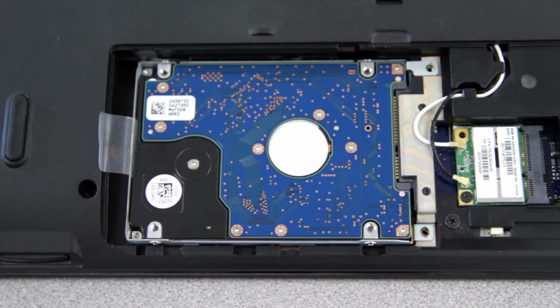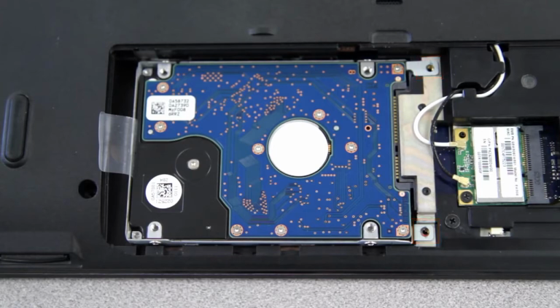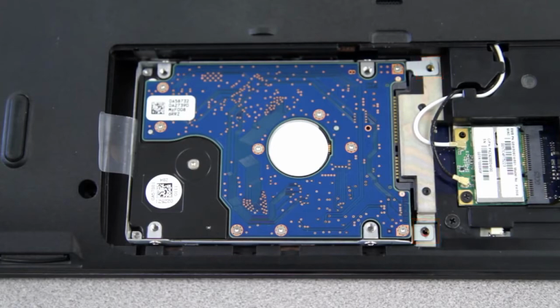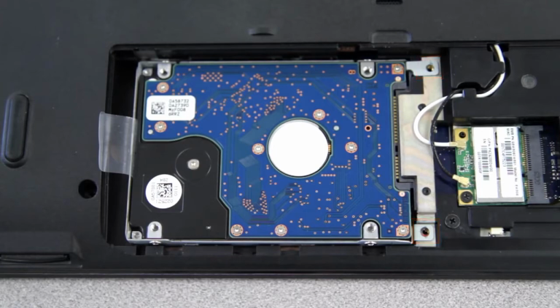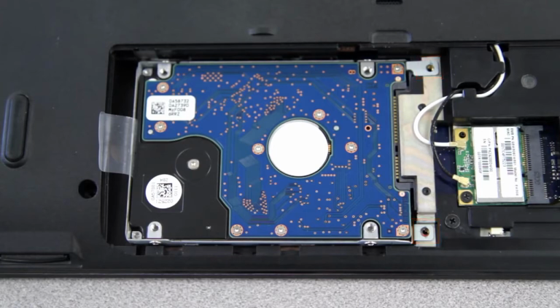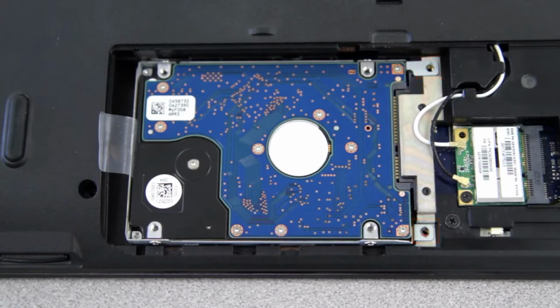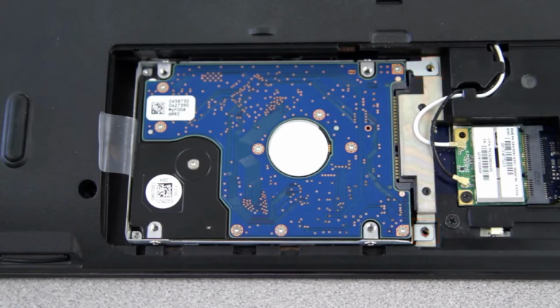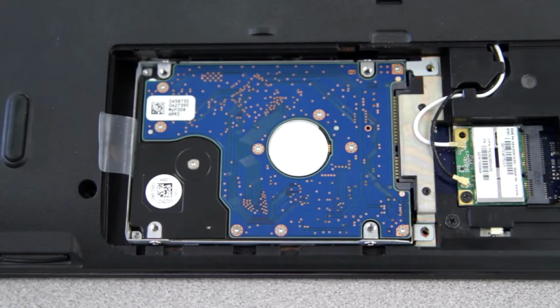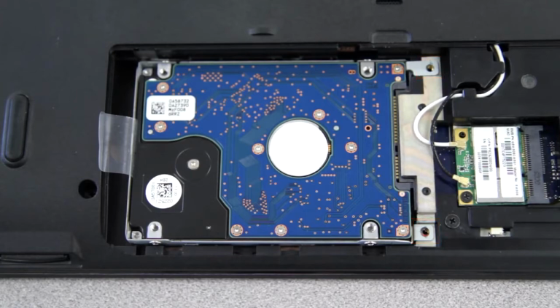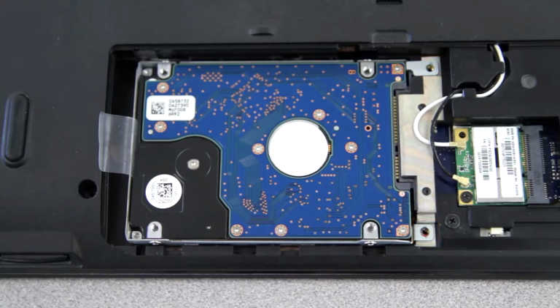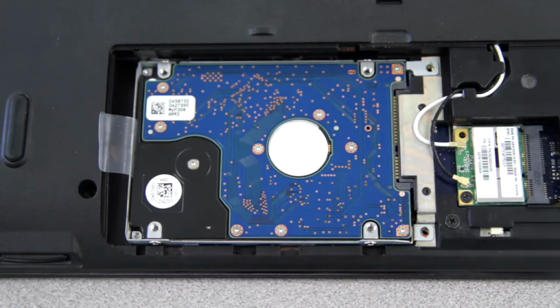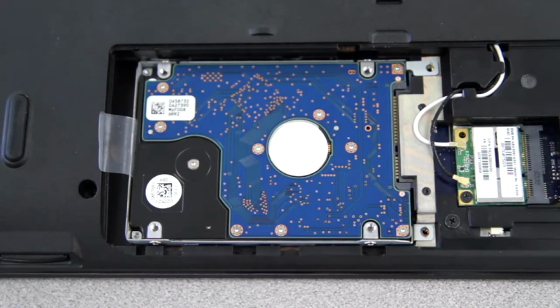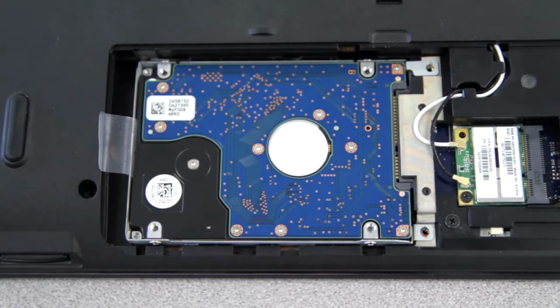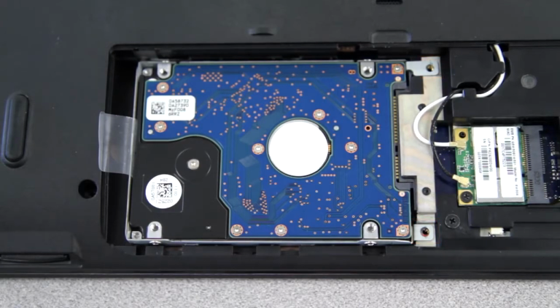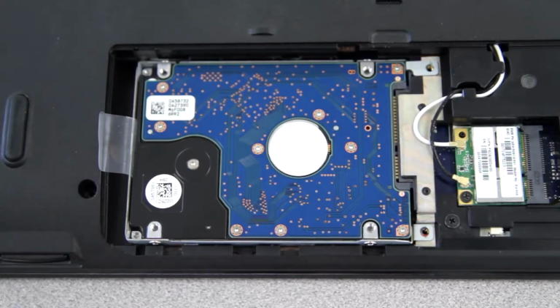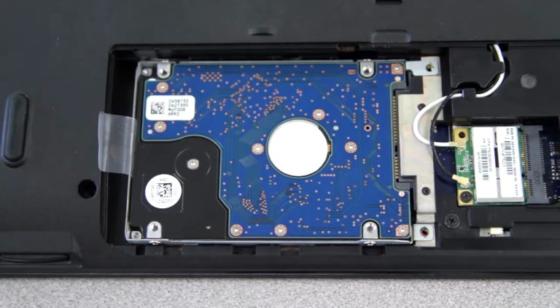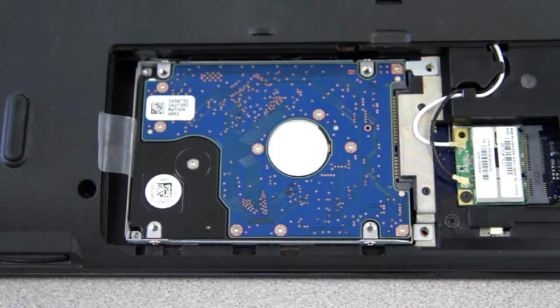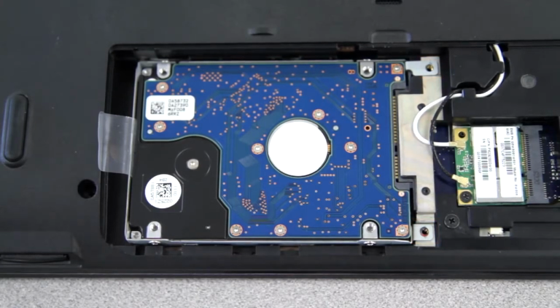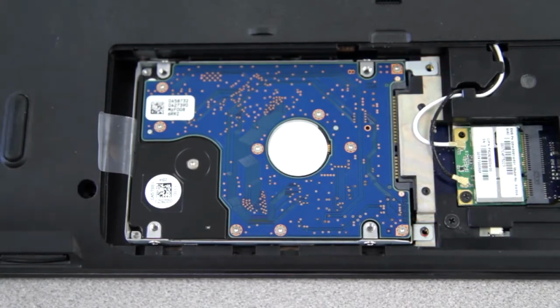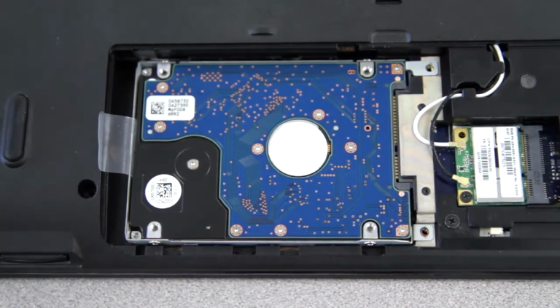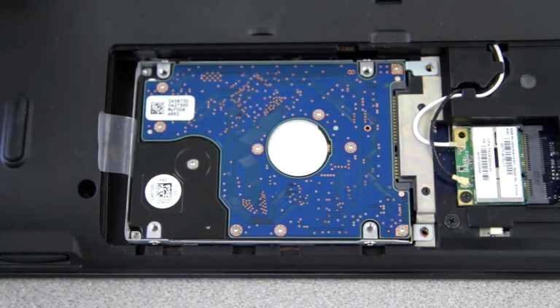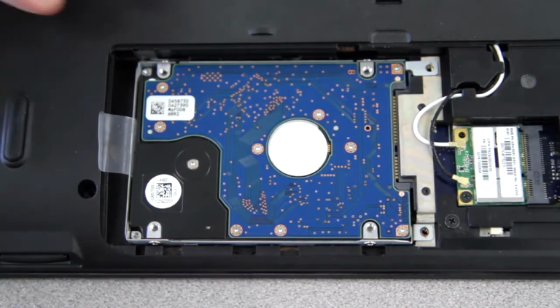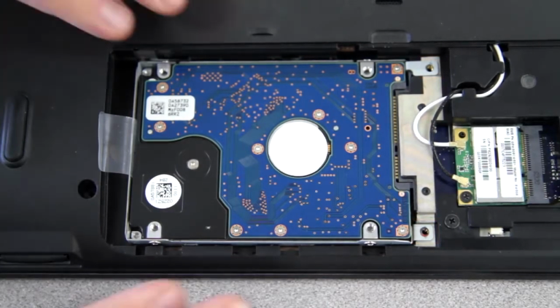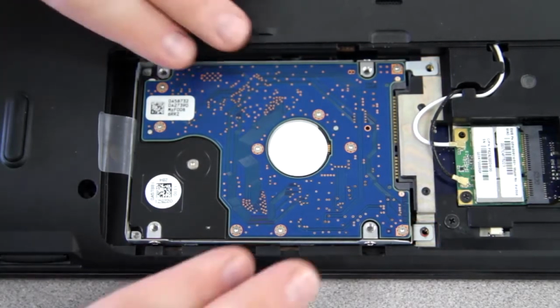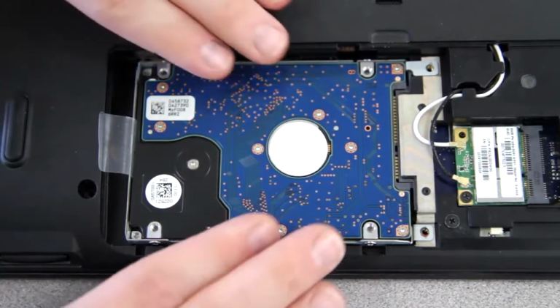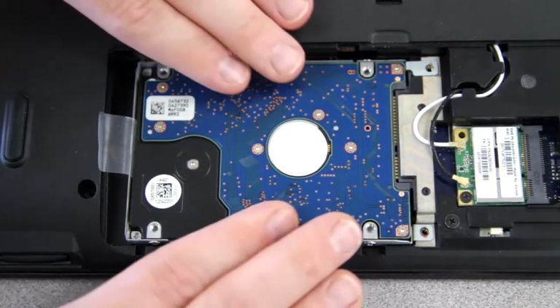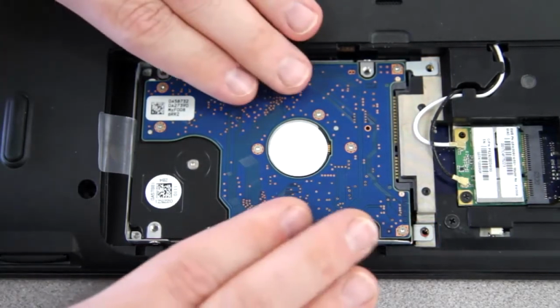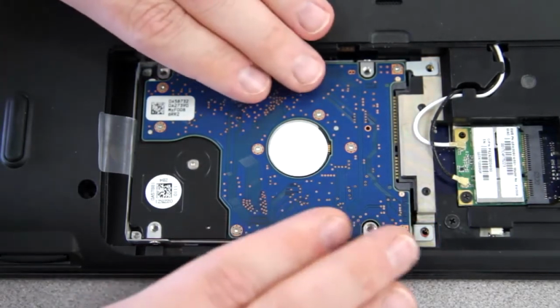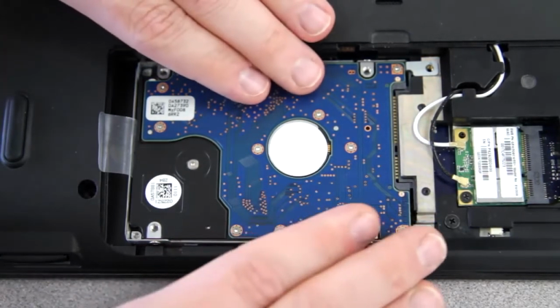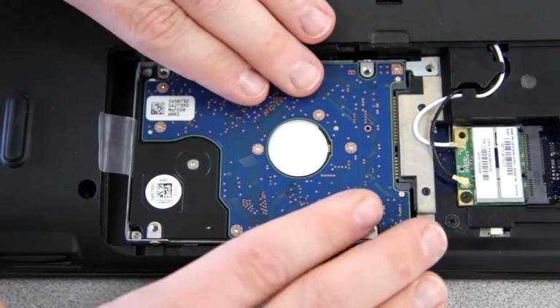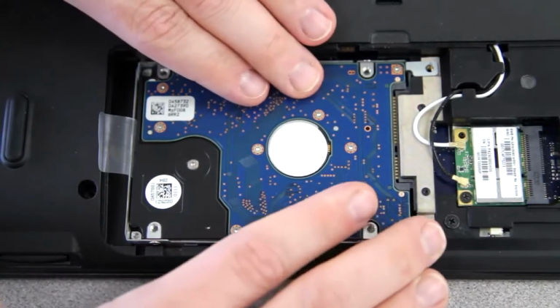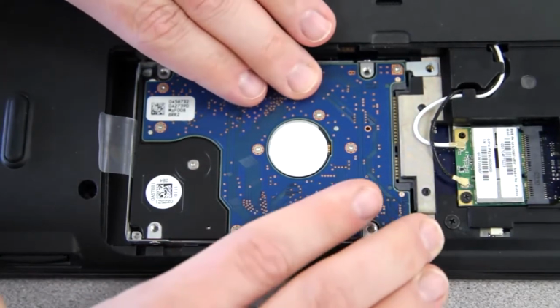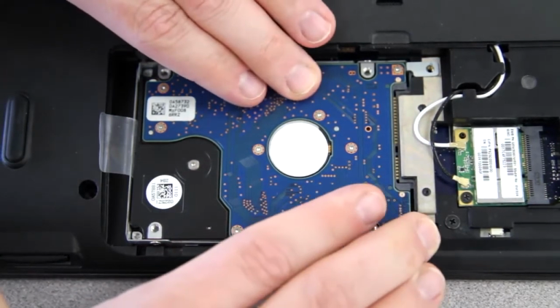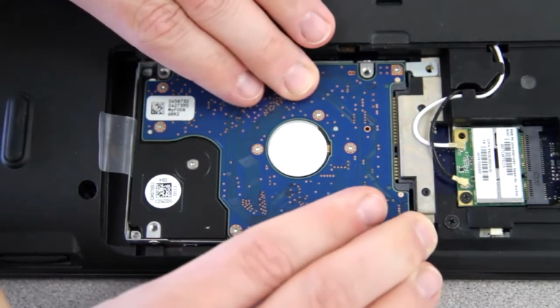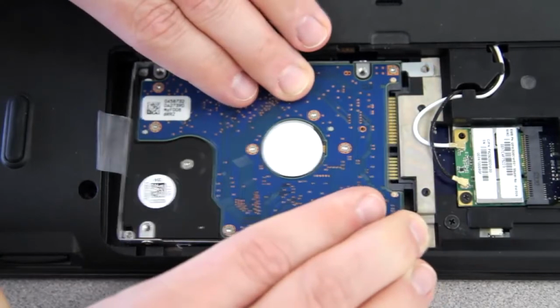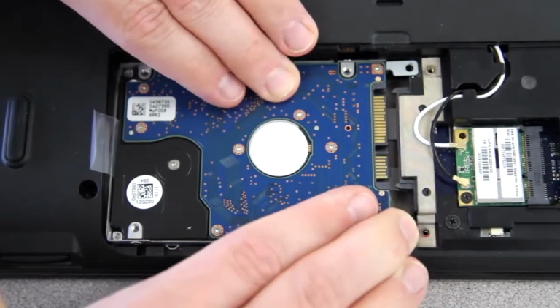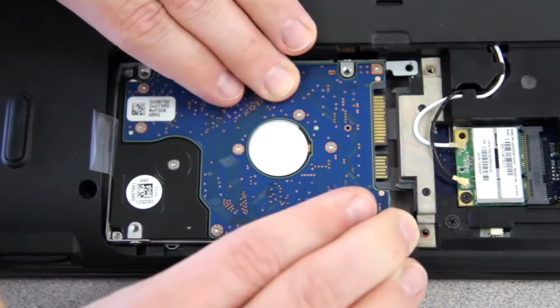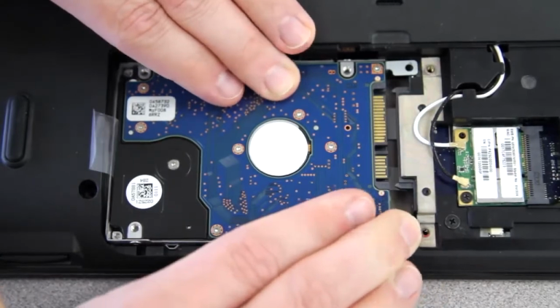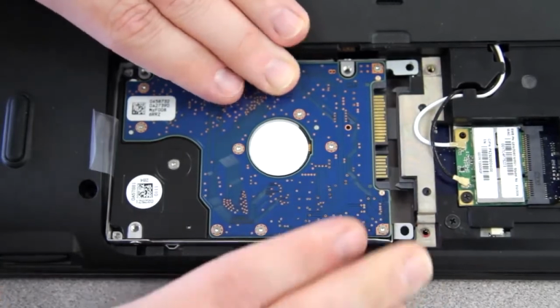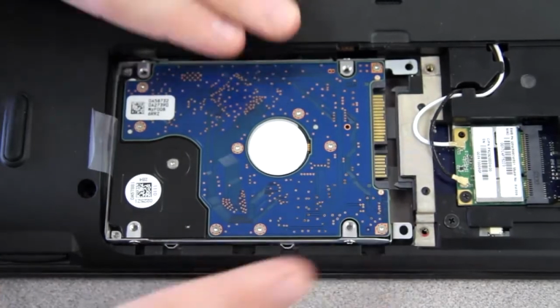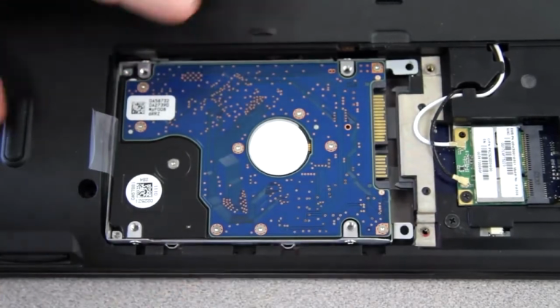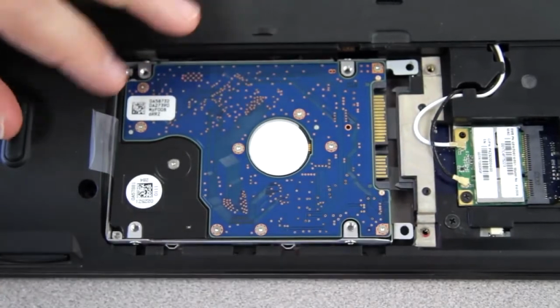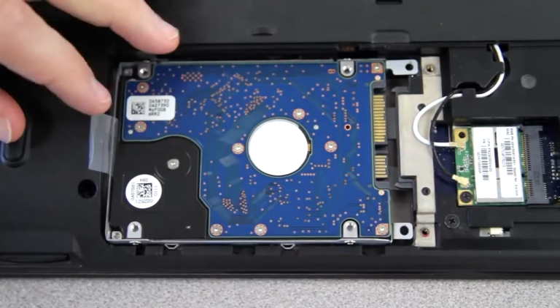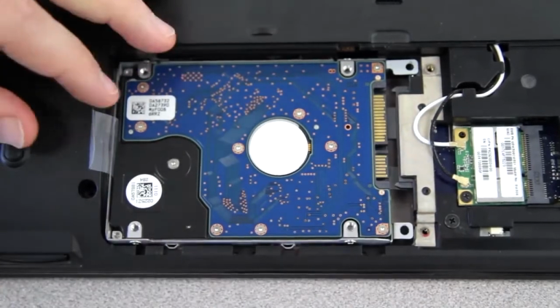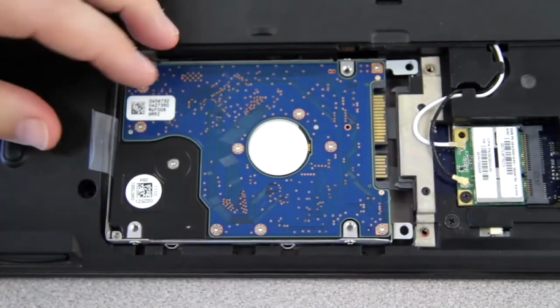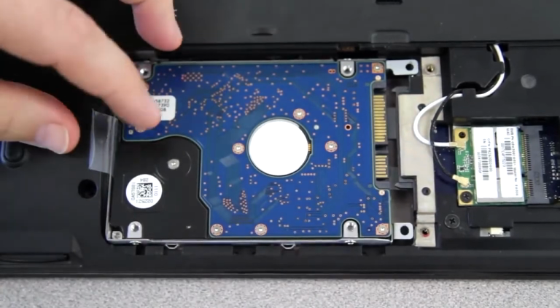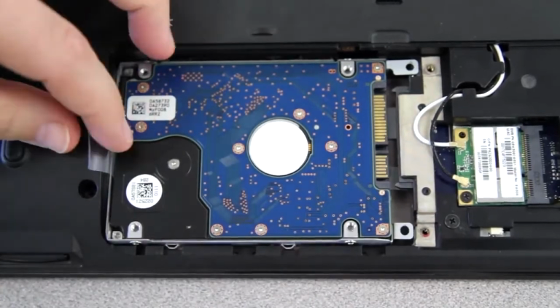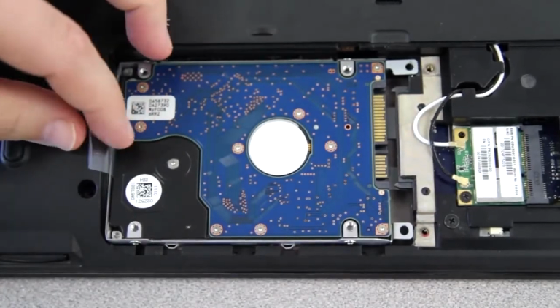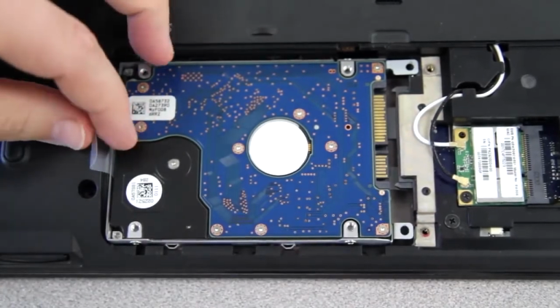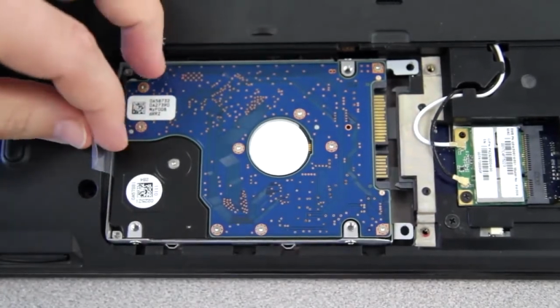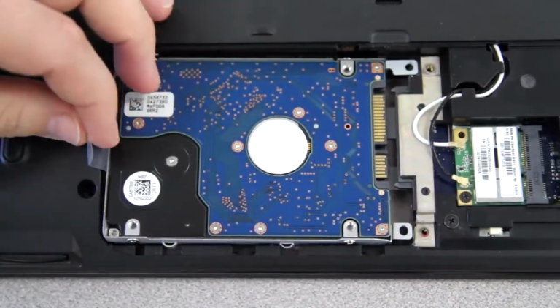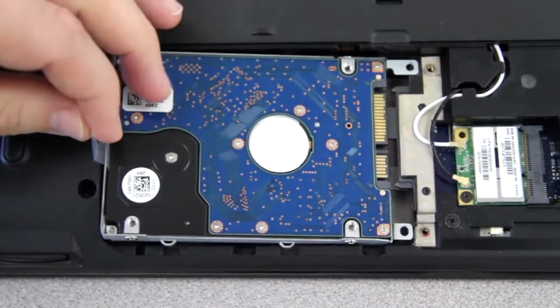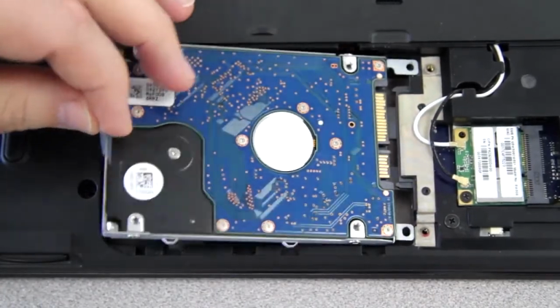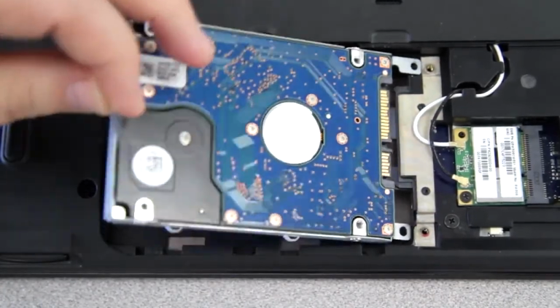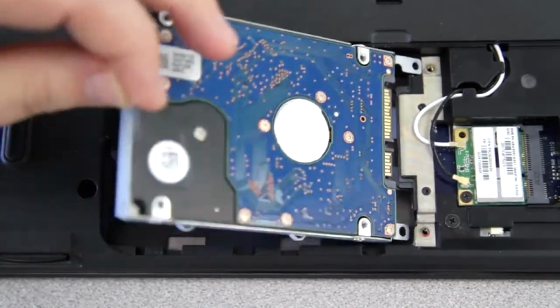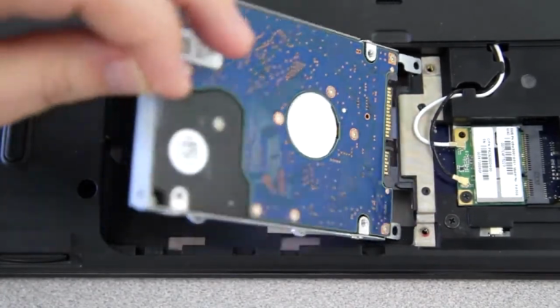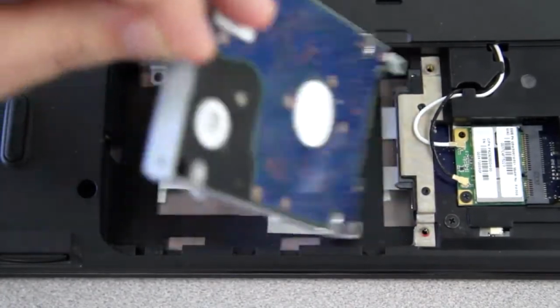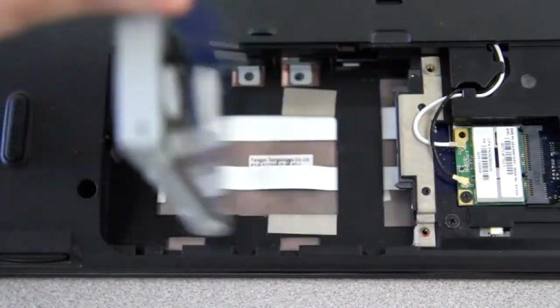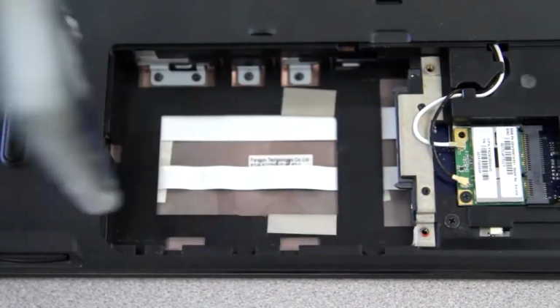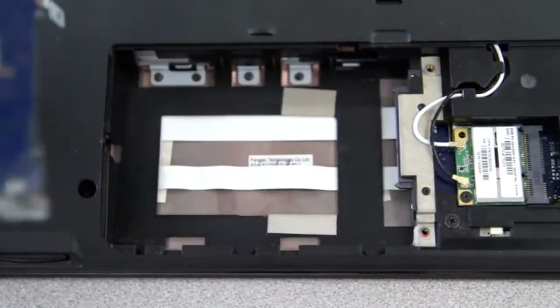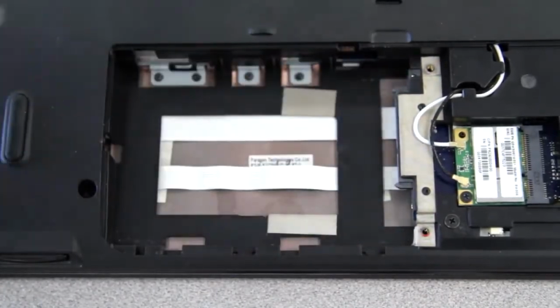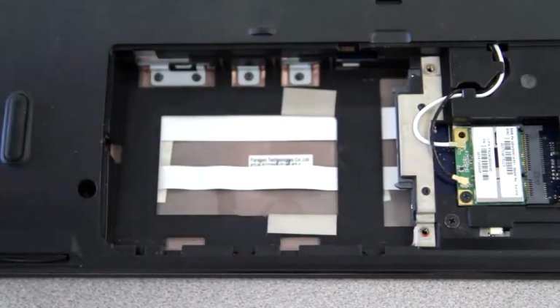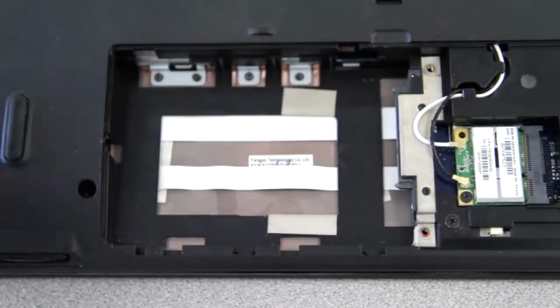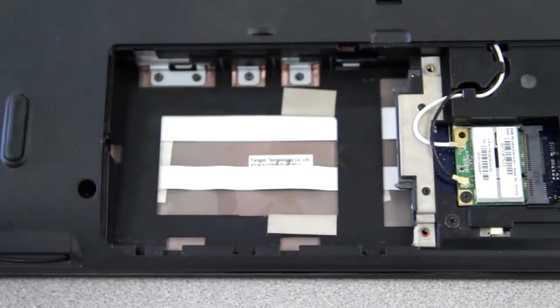Once the screws are out, slide the hard drive away from its connections. It should slide pretty easily, and then you can simply lift it out.